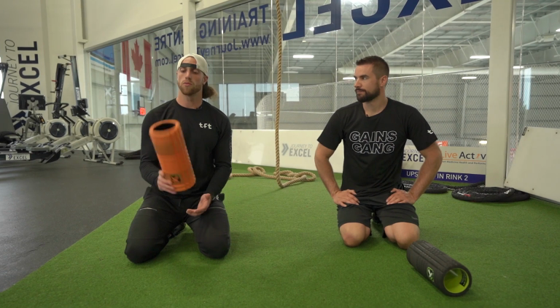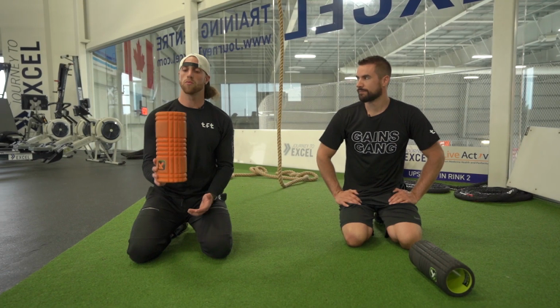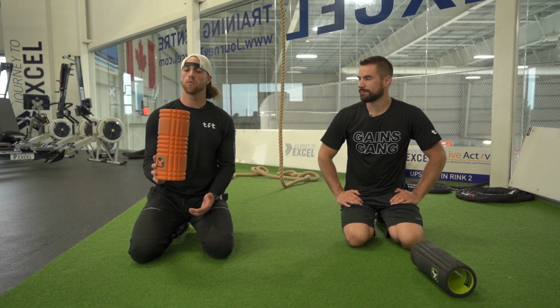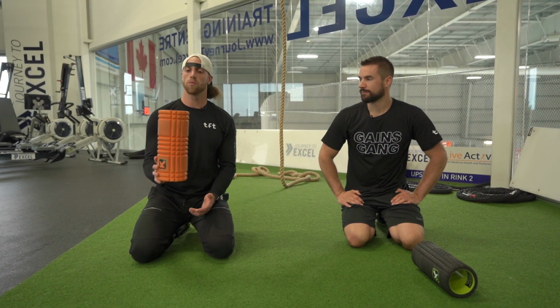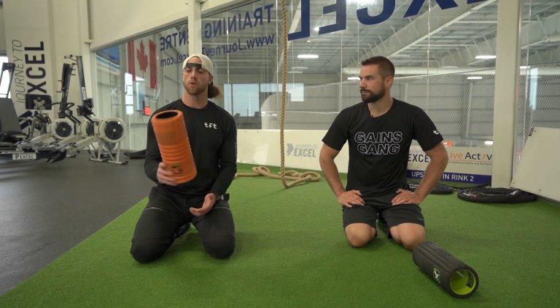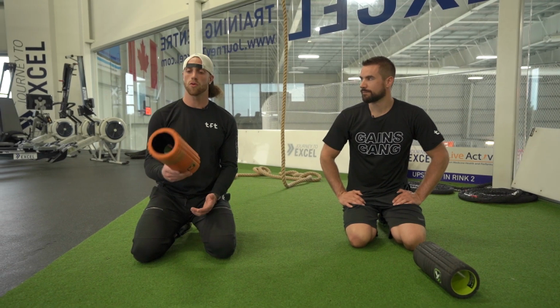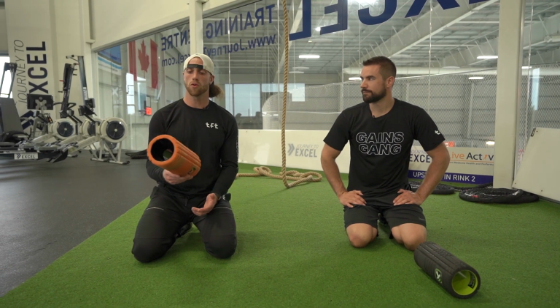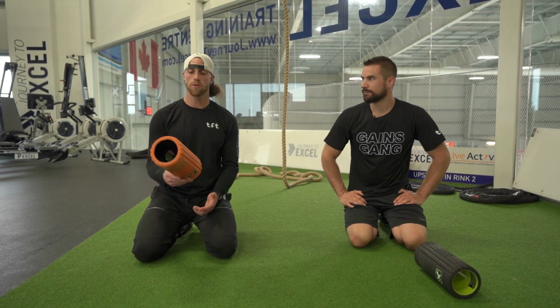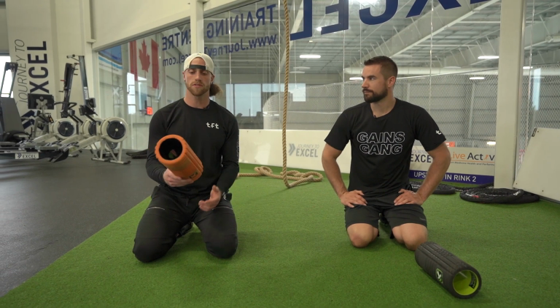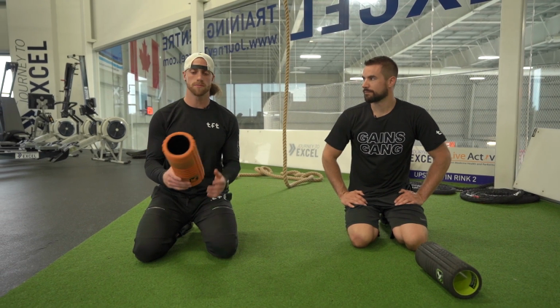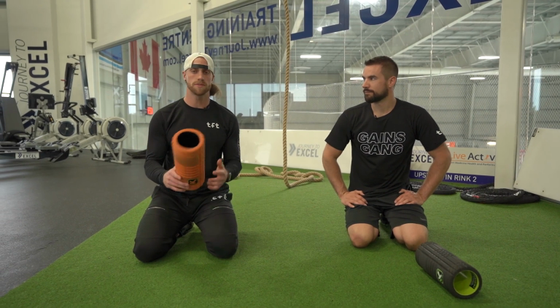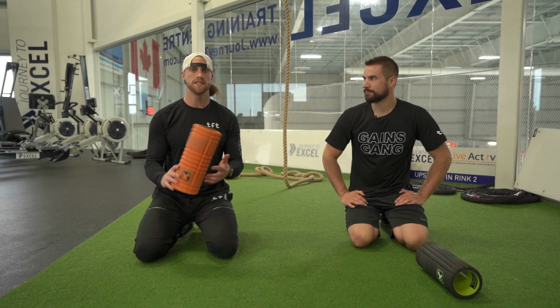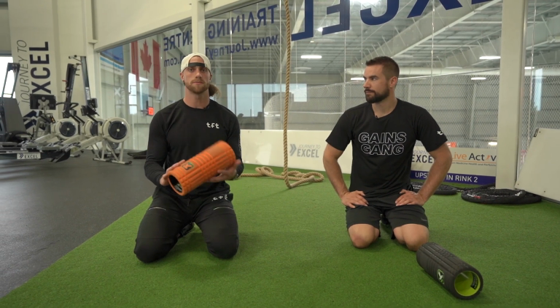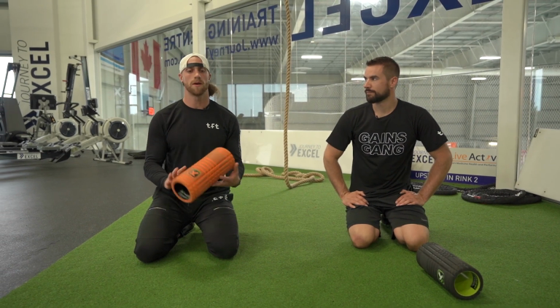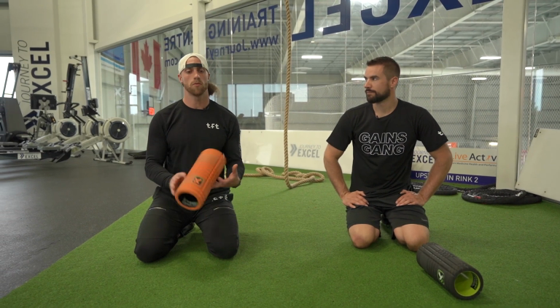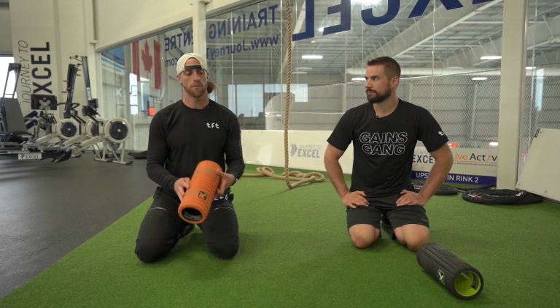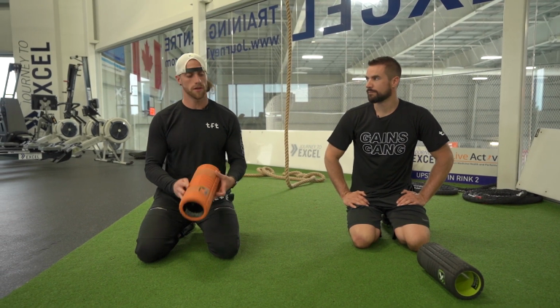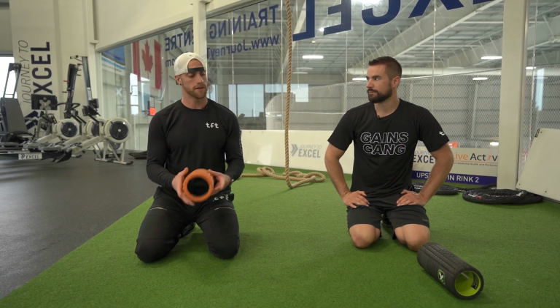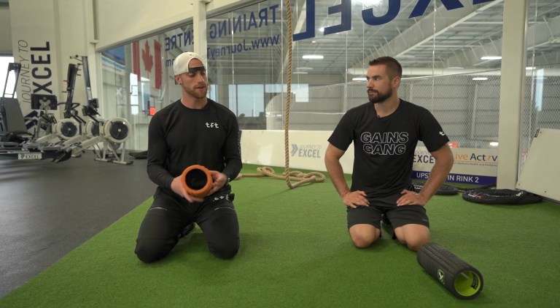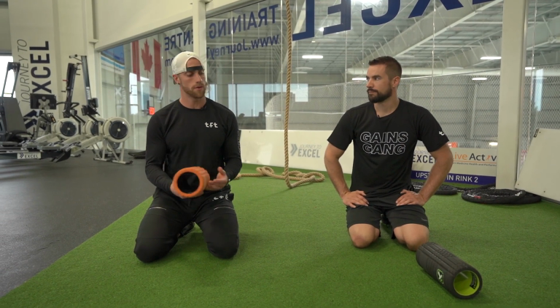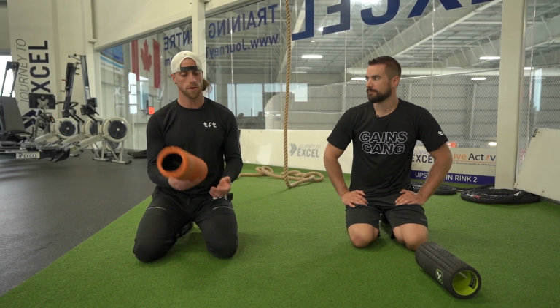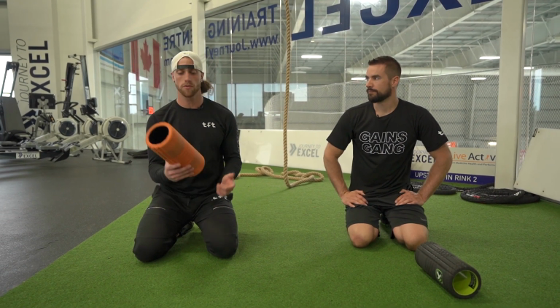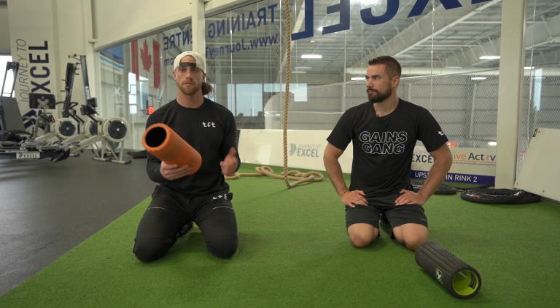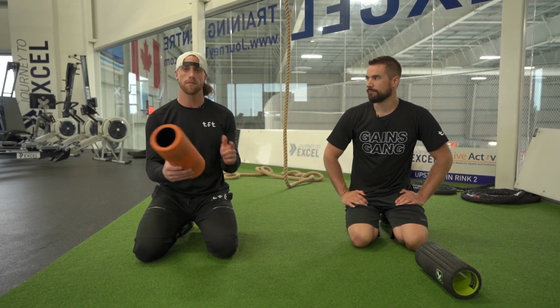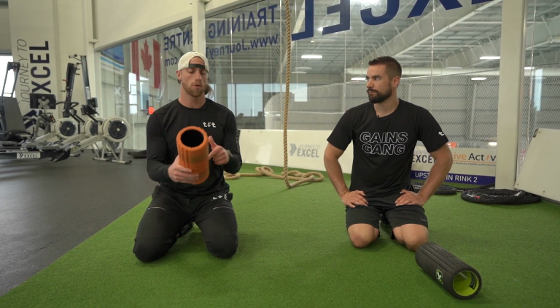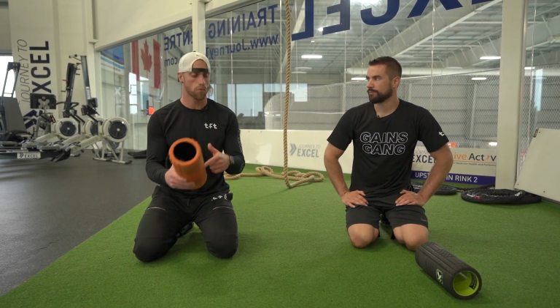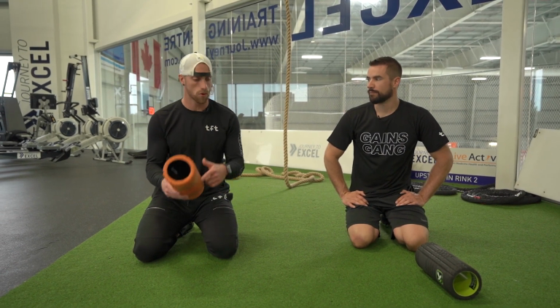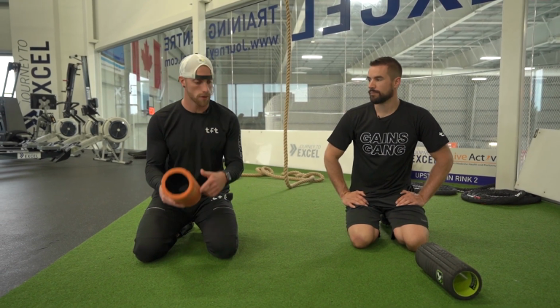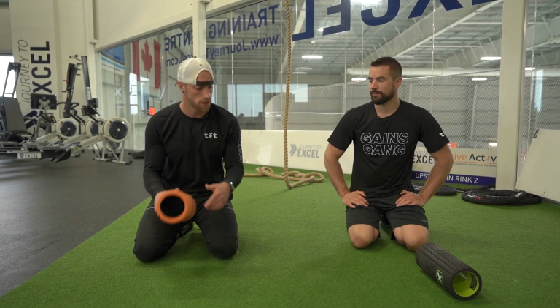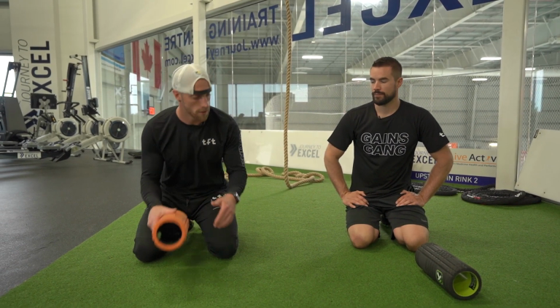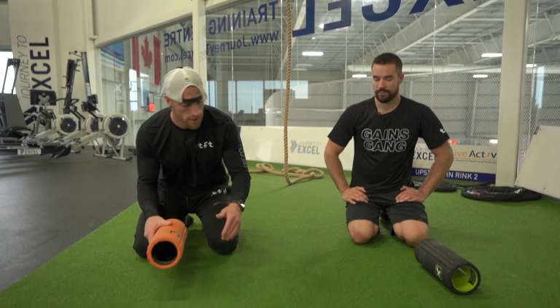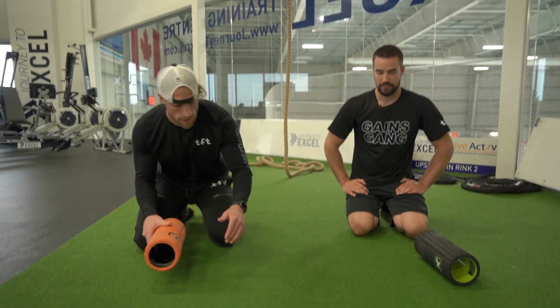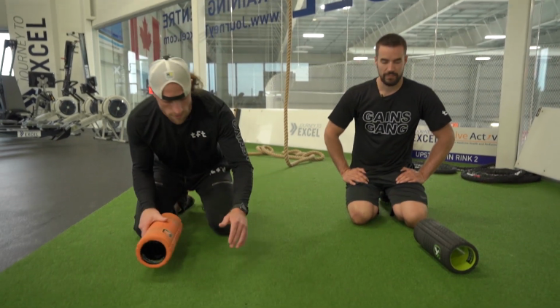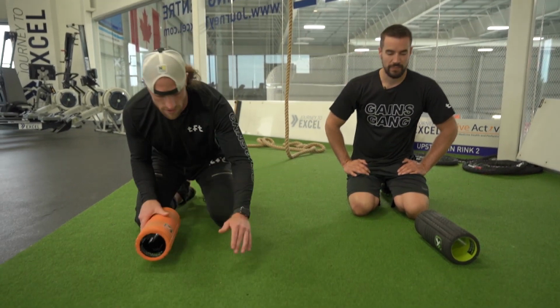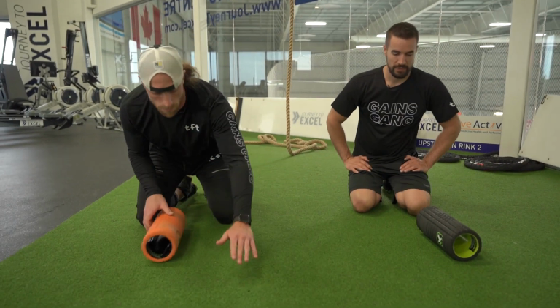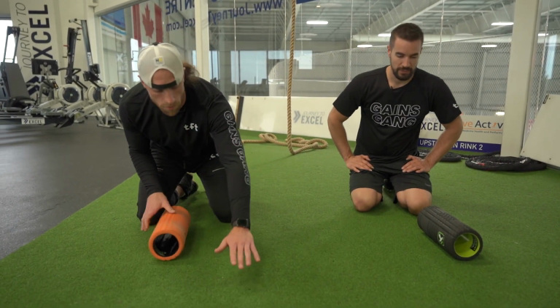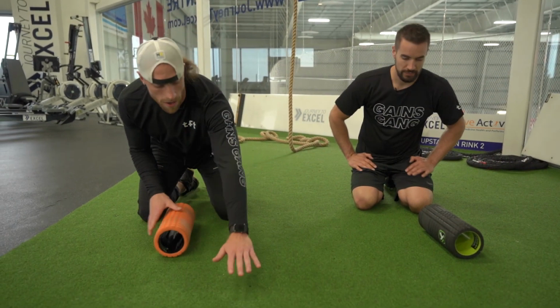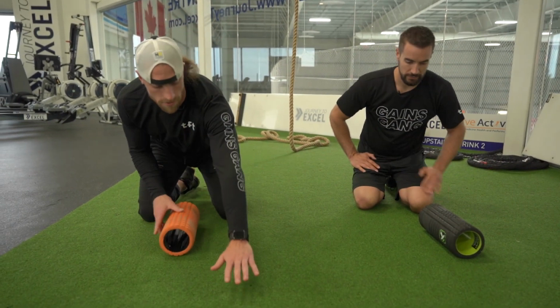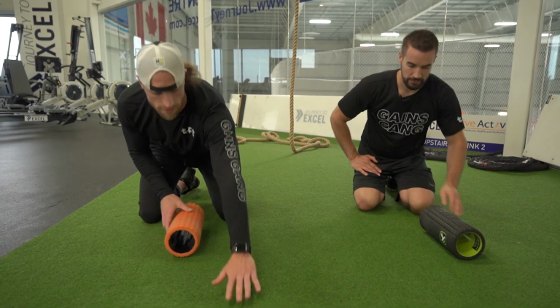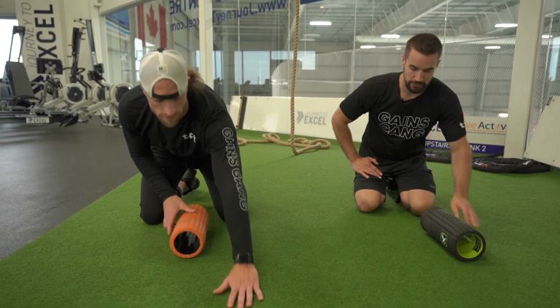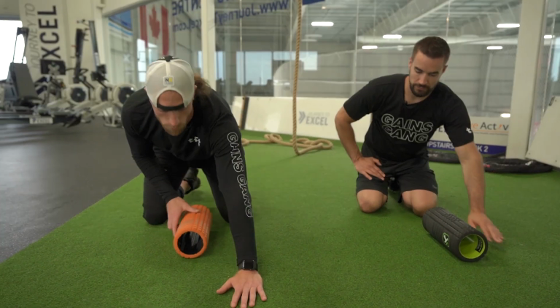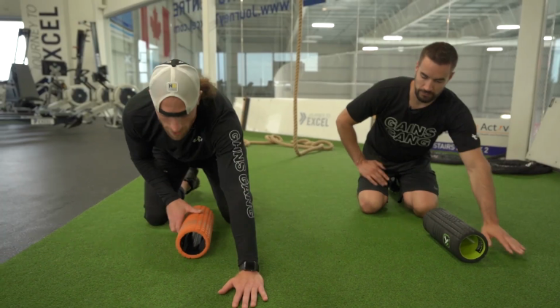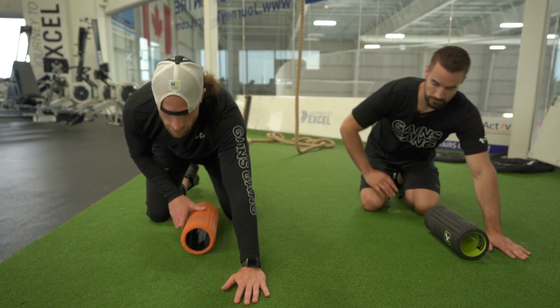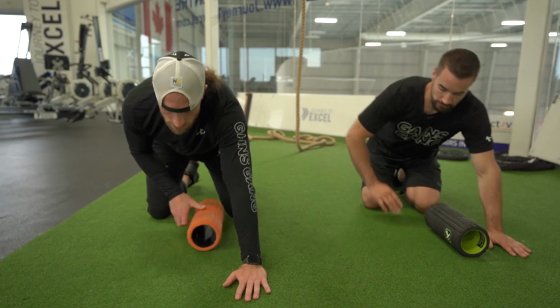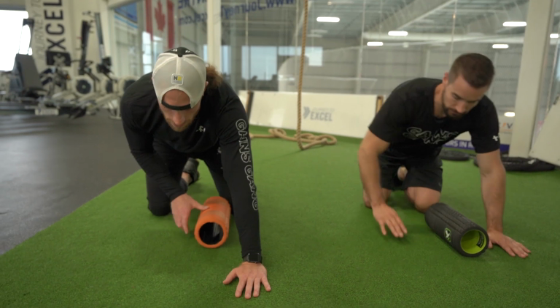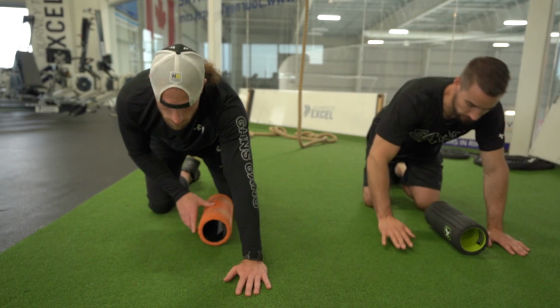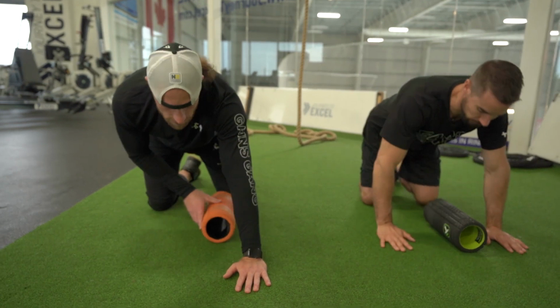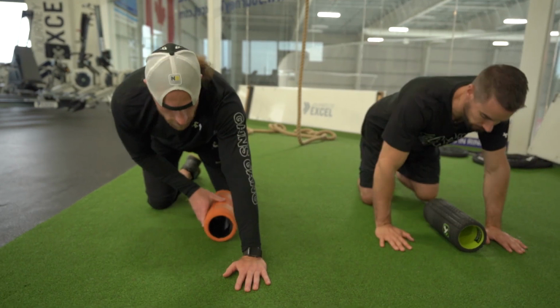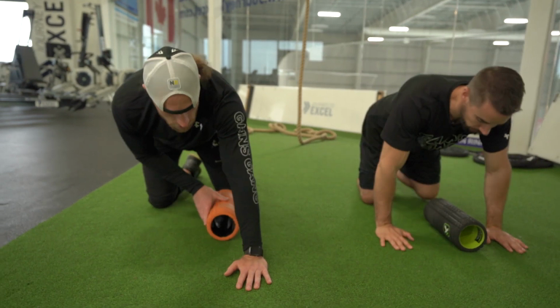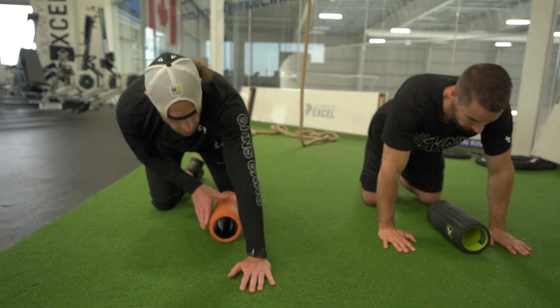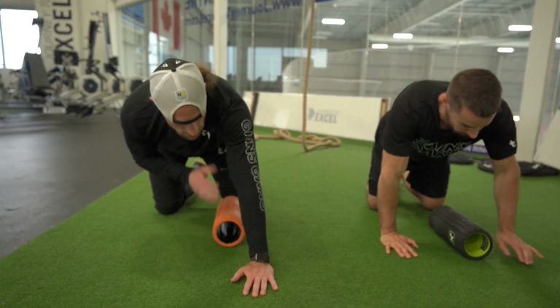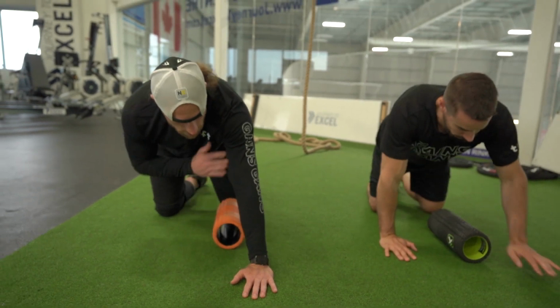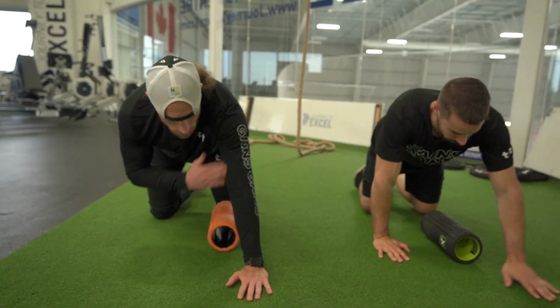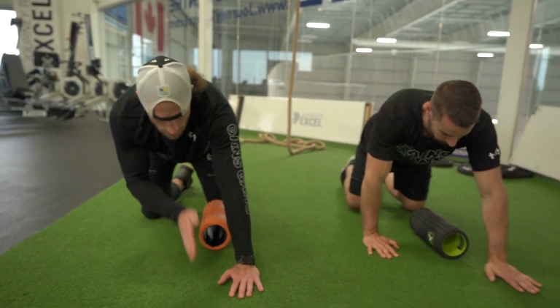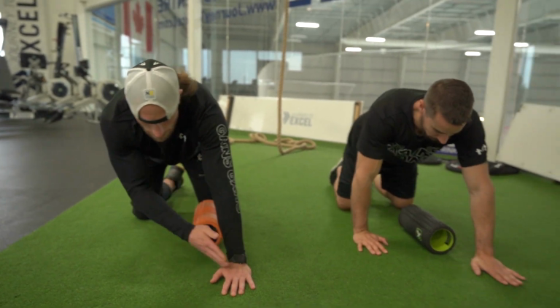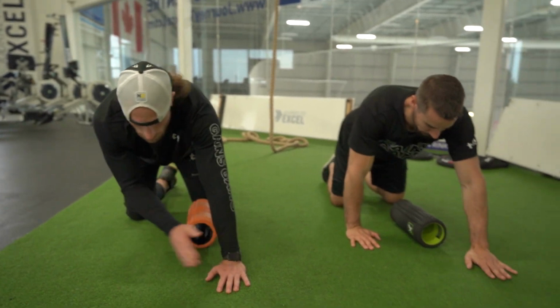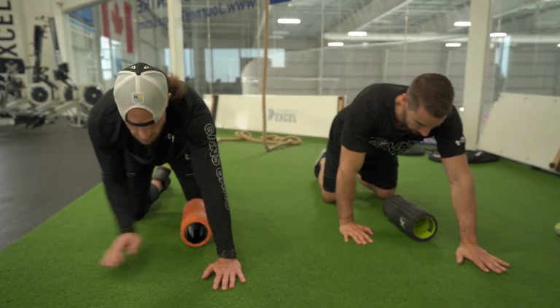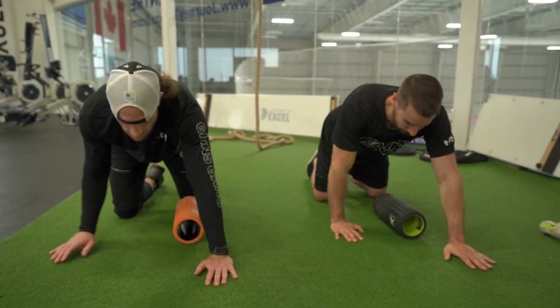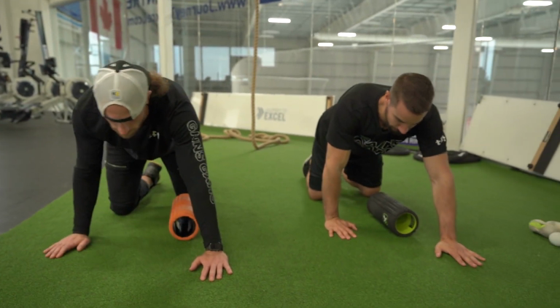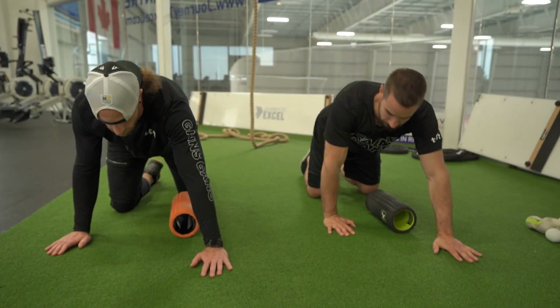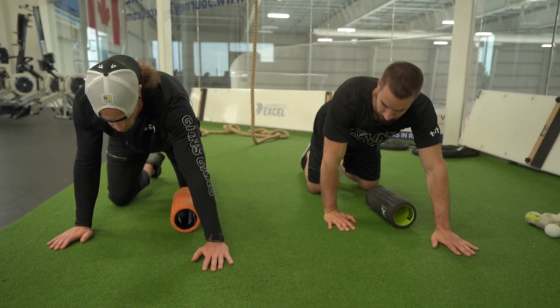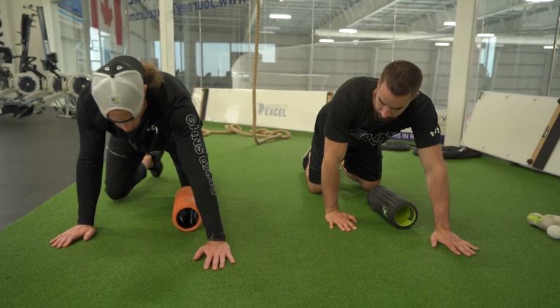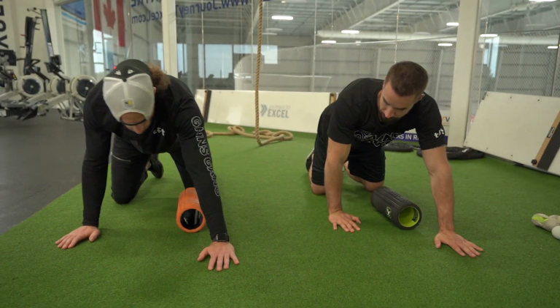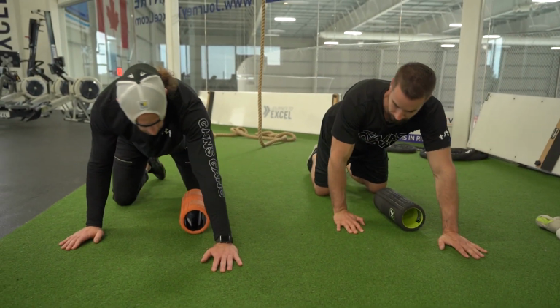We're going over some T-spine mobility. Today we're going to use the foam roller. We're just going to pop into this wide straddle position, so outside of the shoulder.